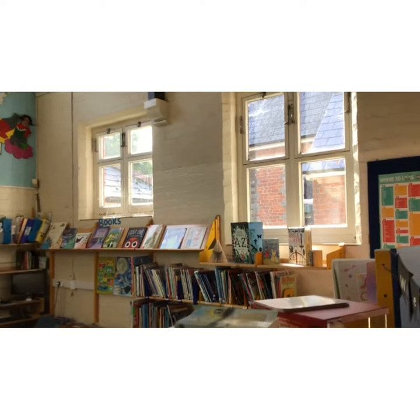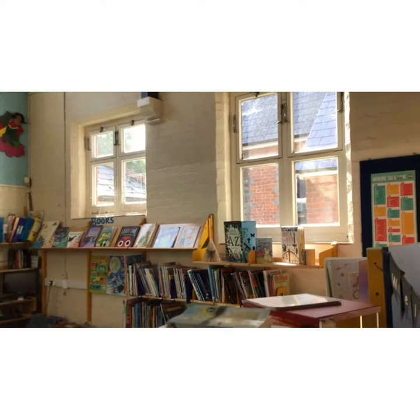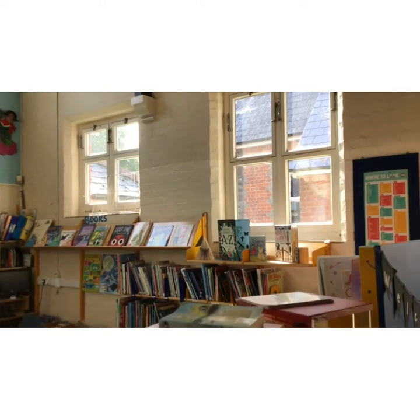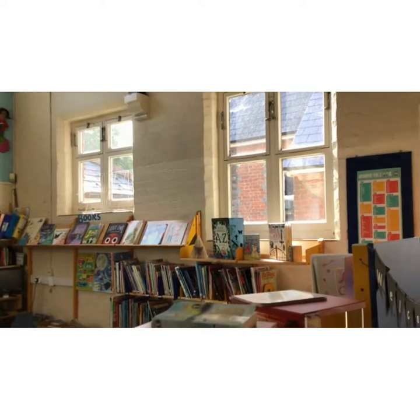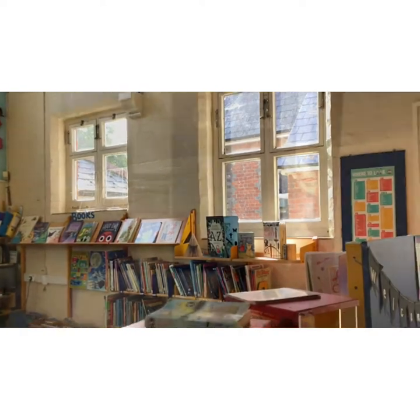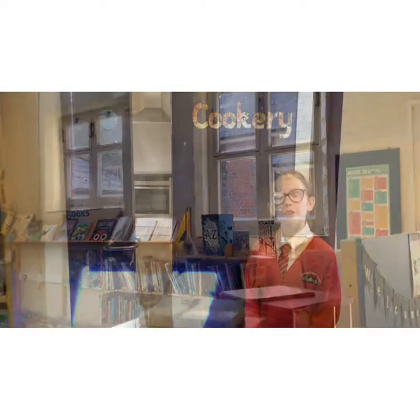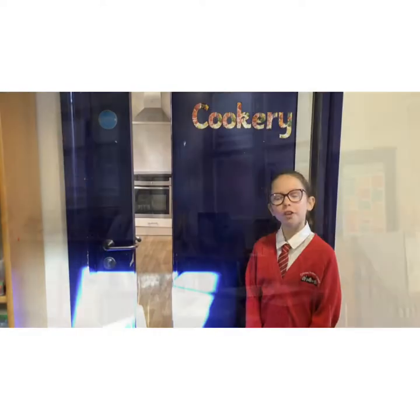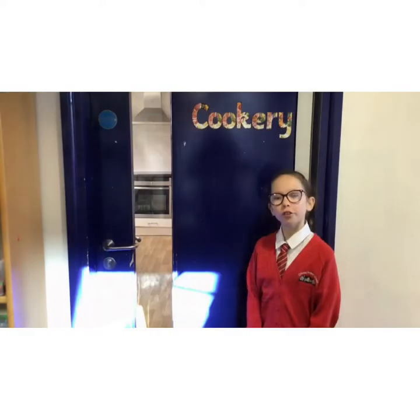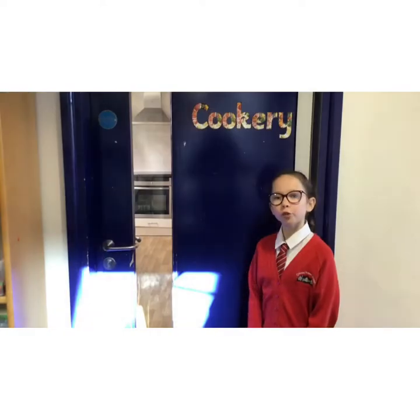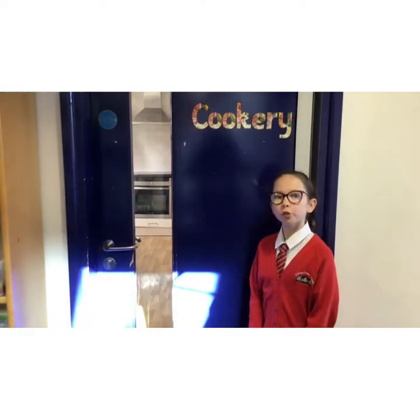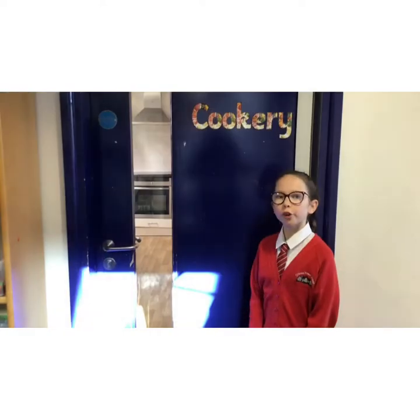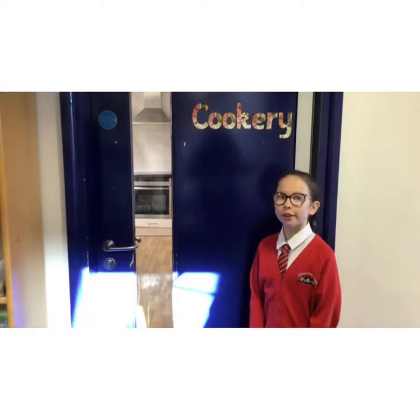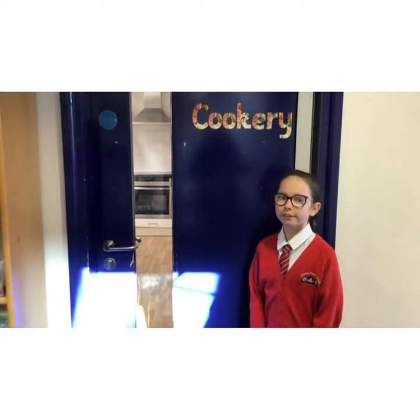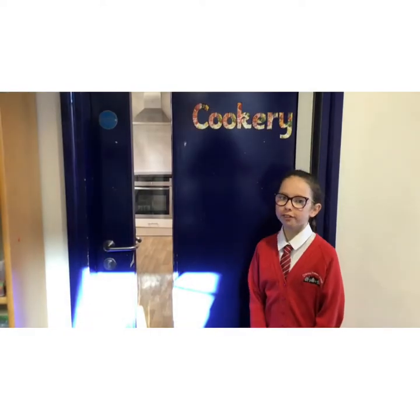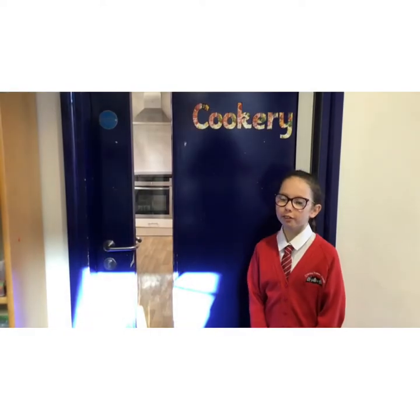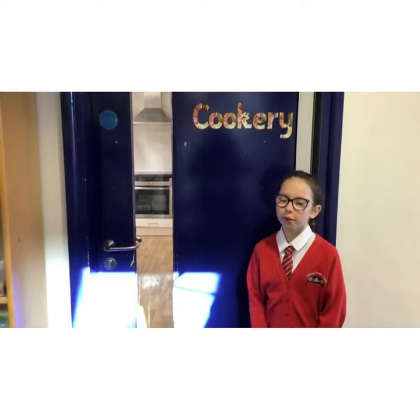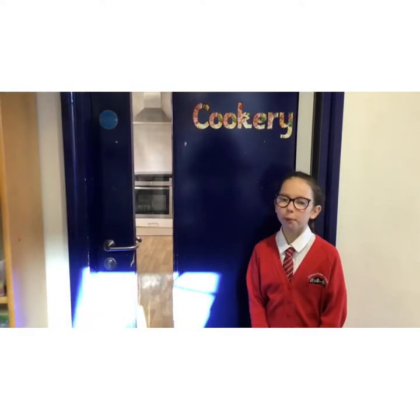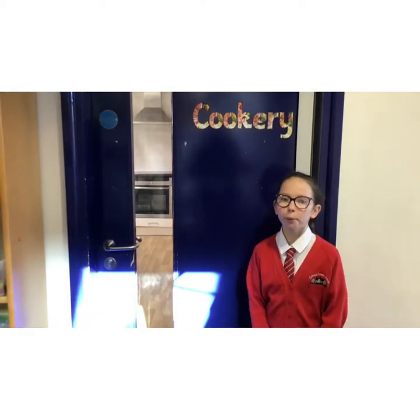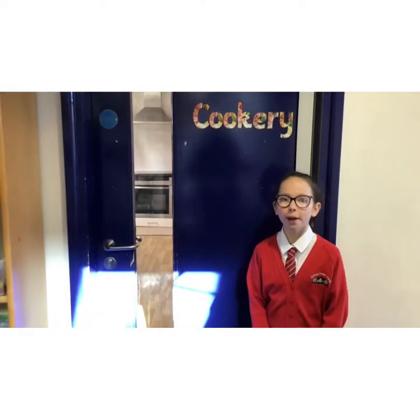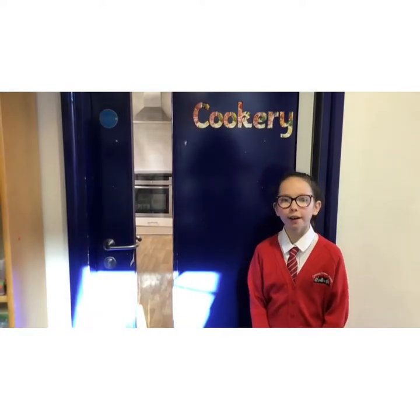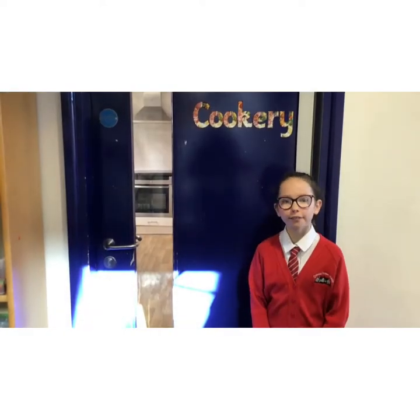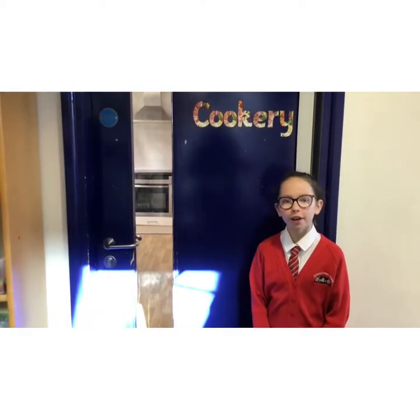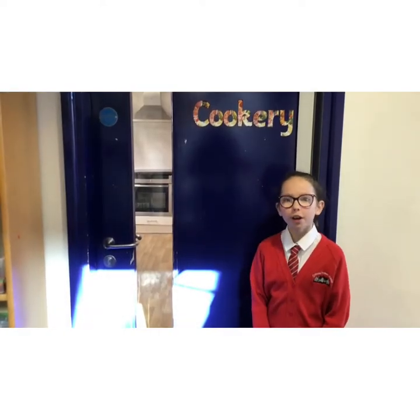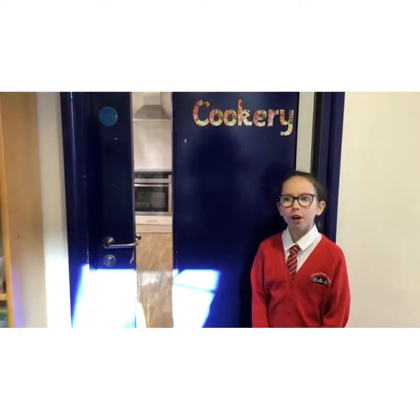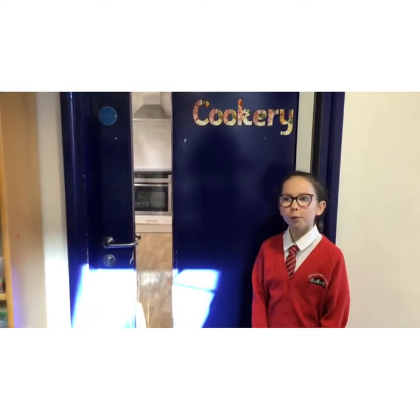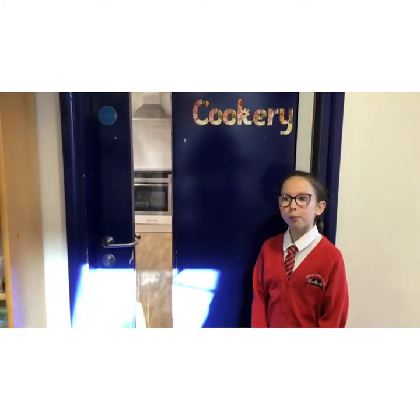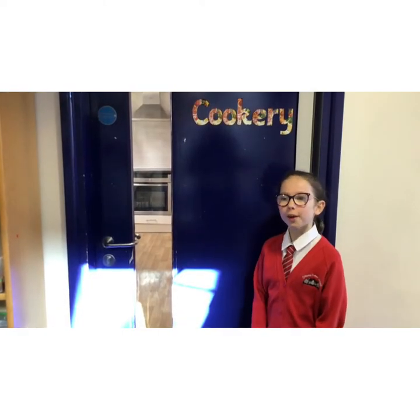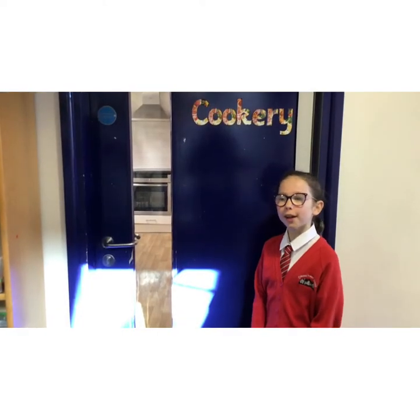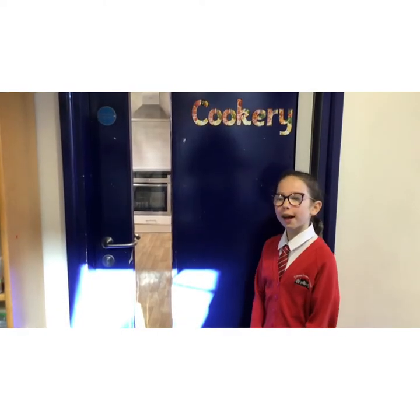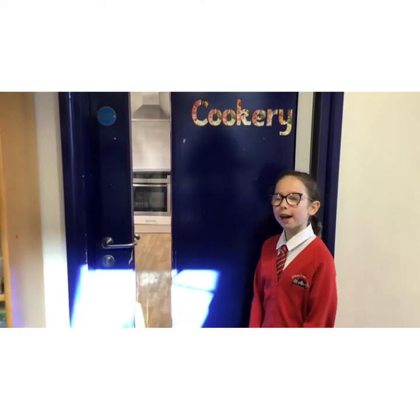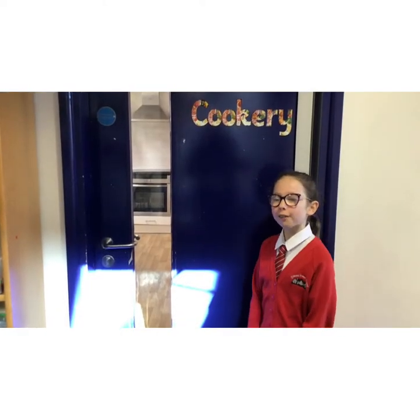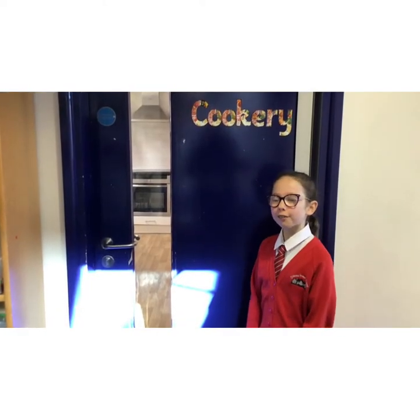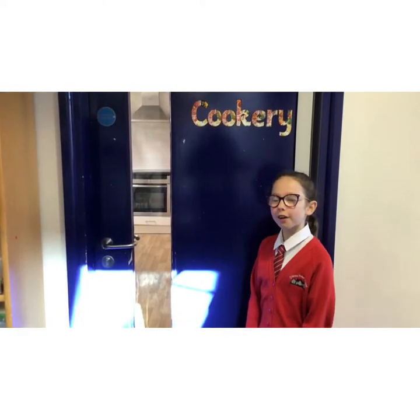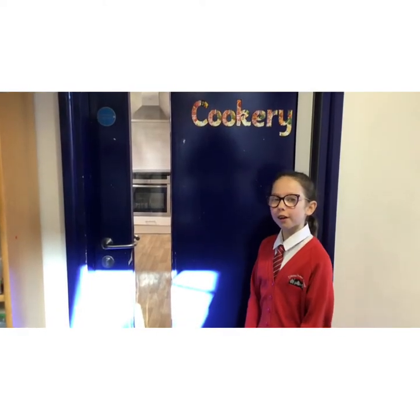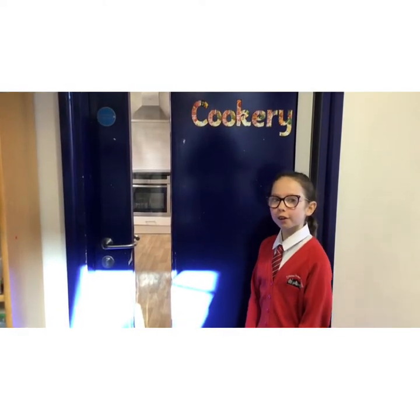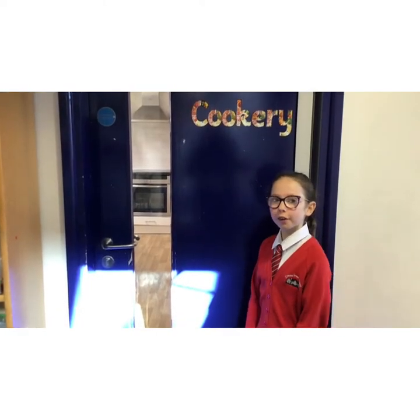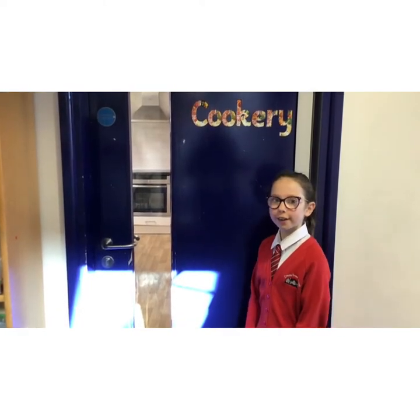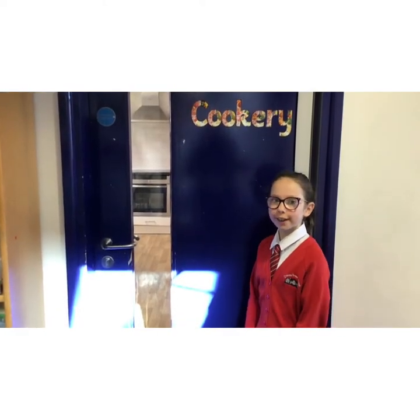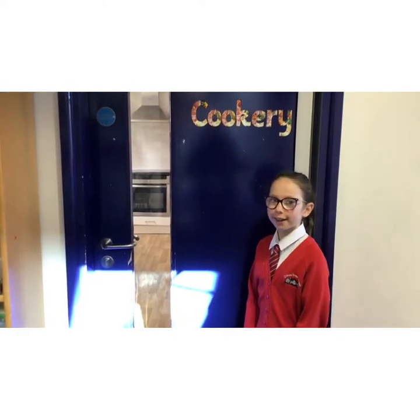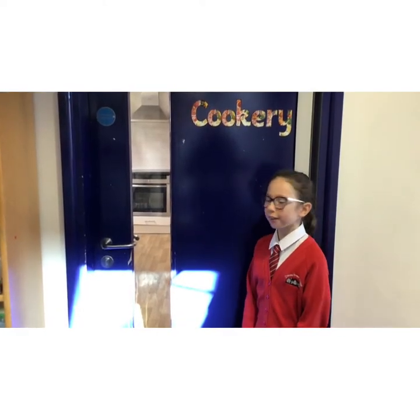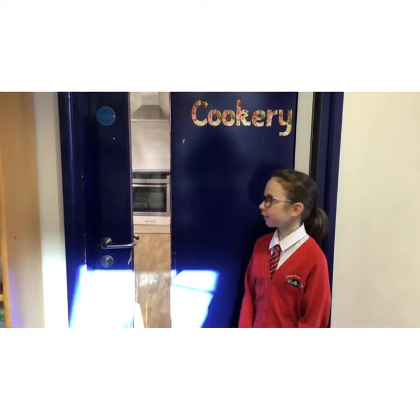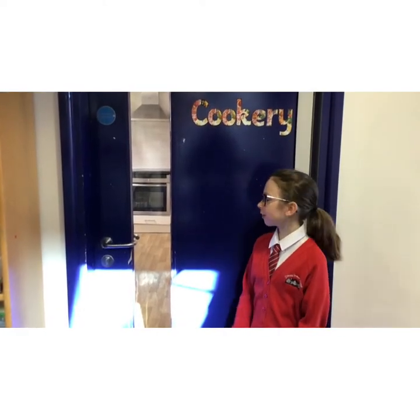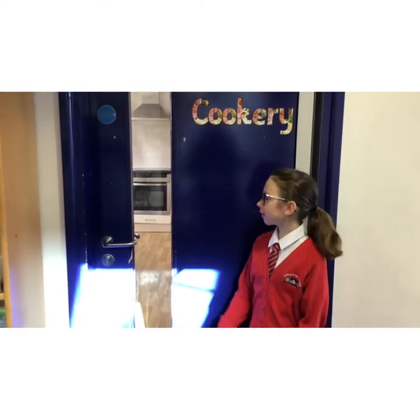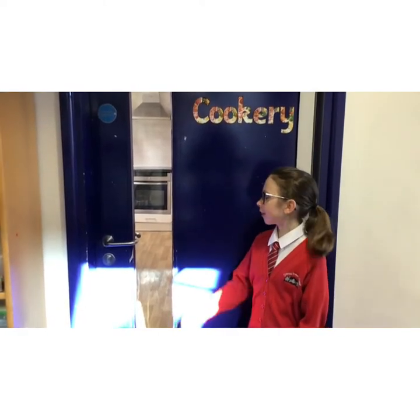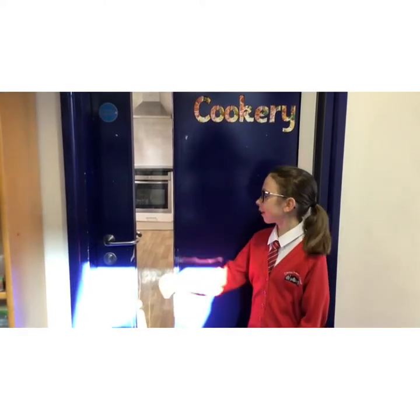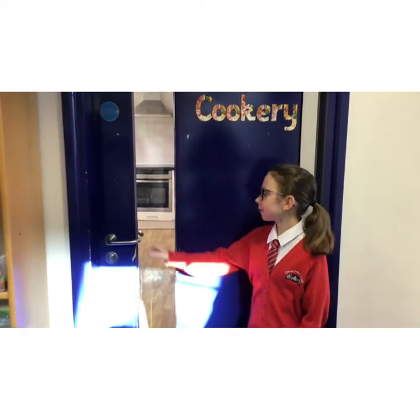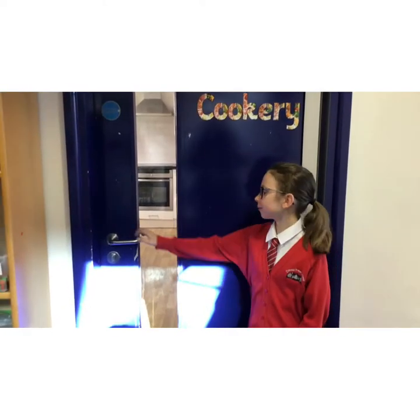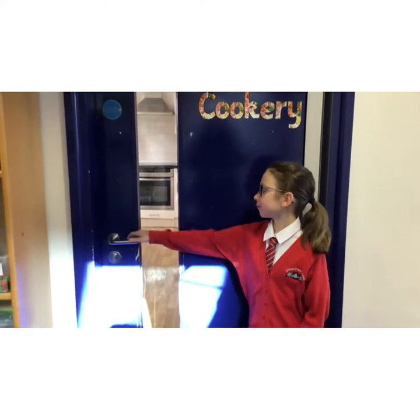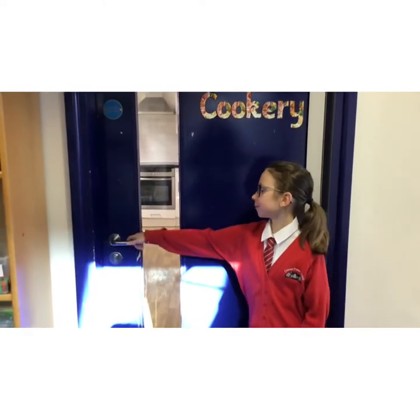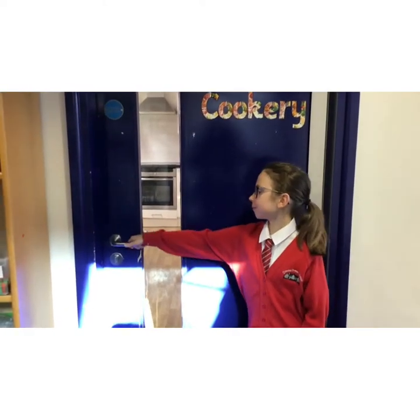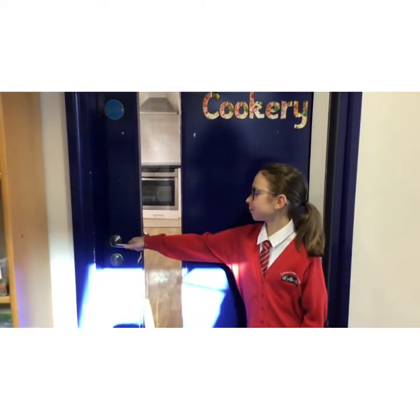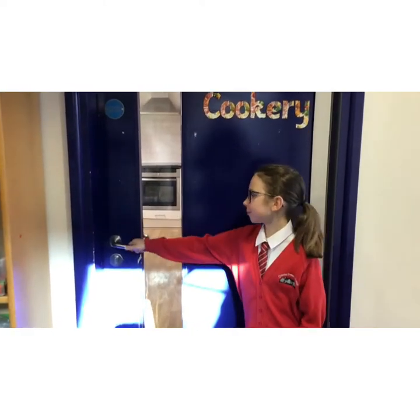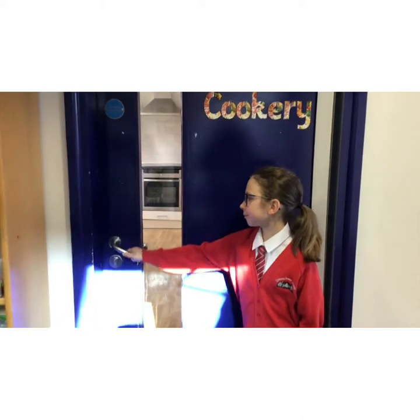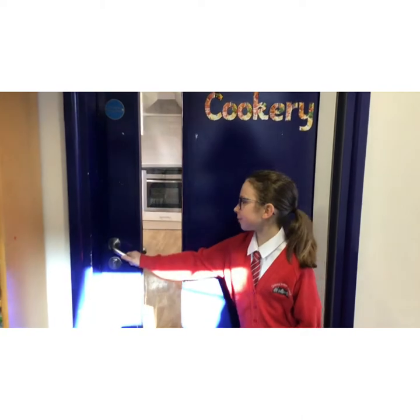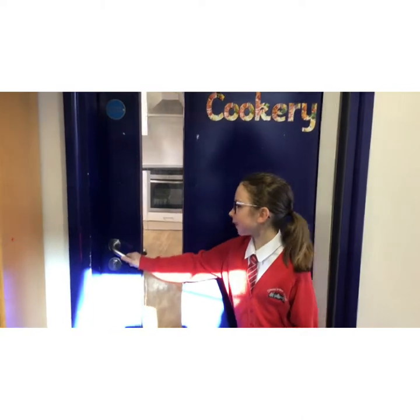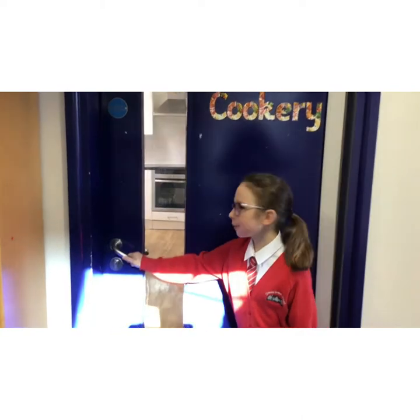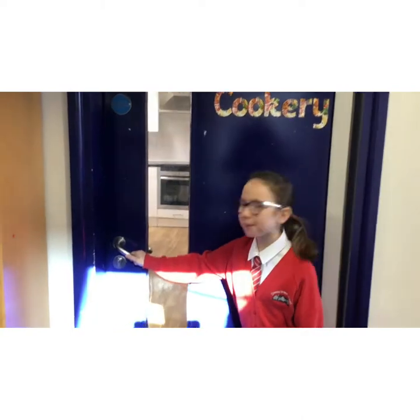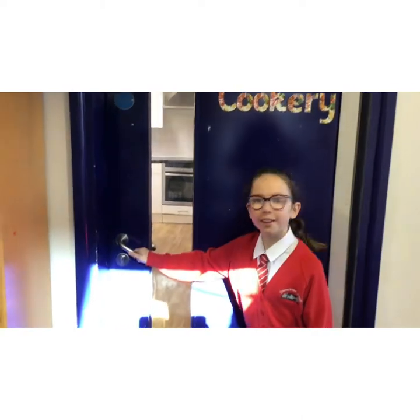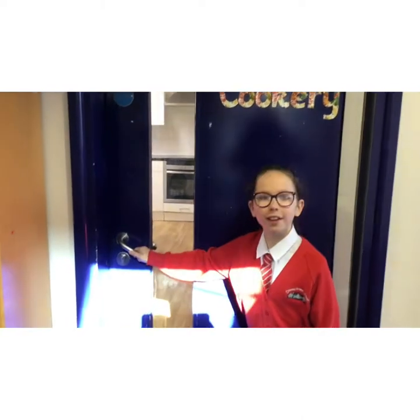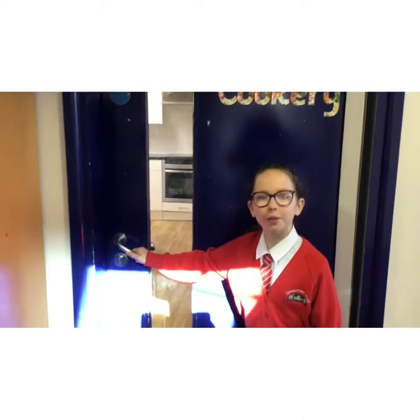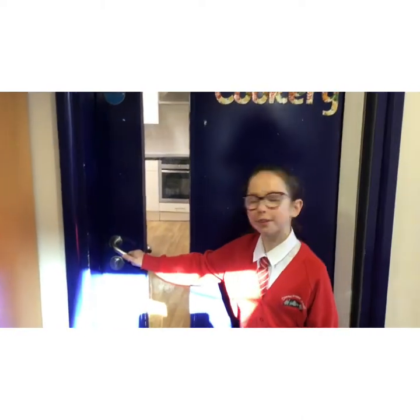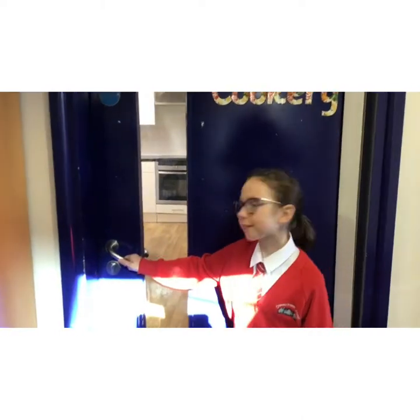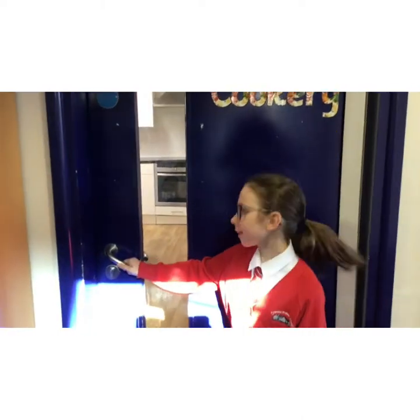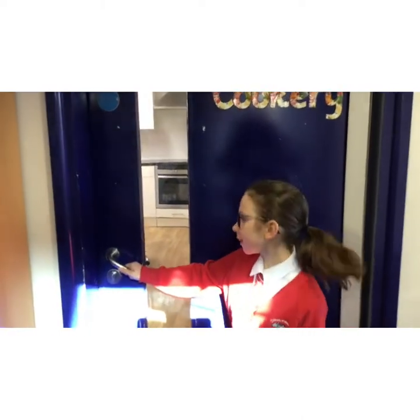This is our school cooking room. We only have cookies inside — let me take you inside.